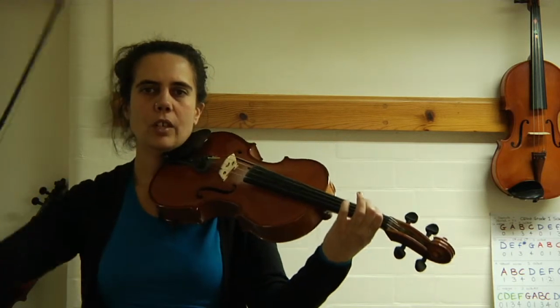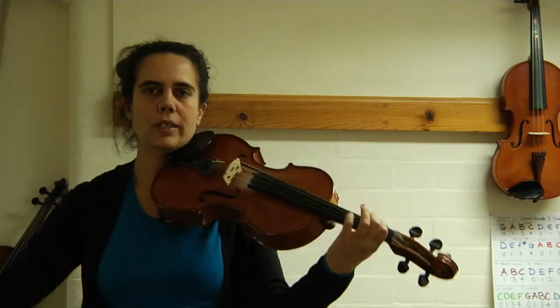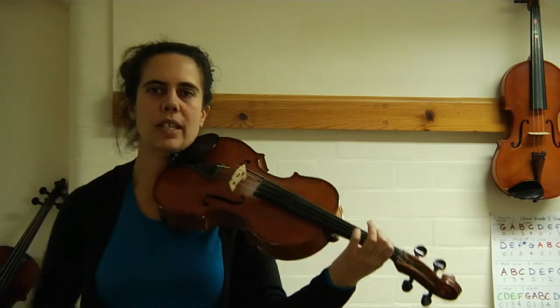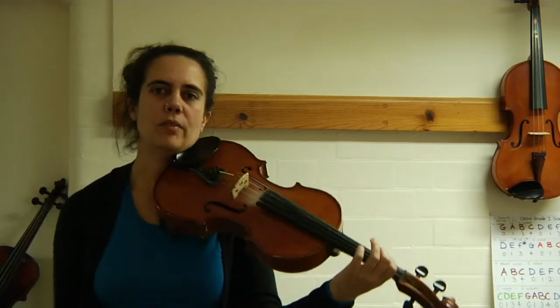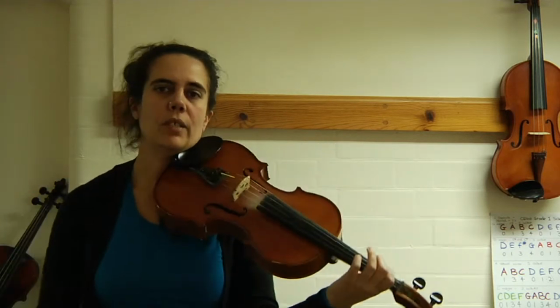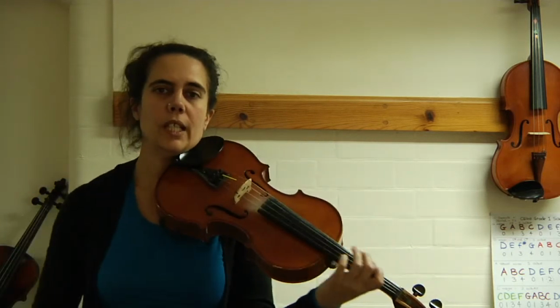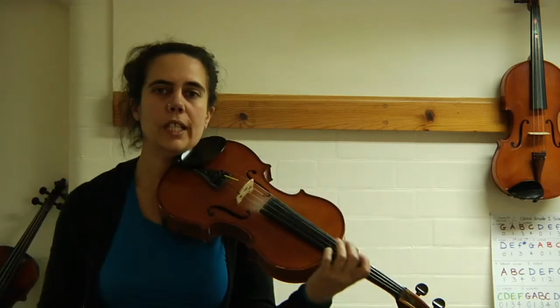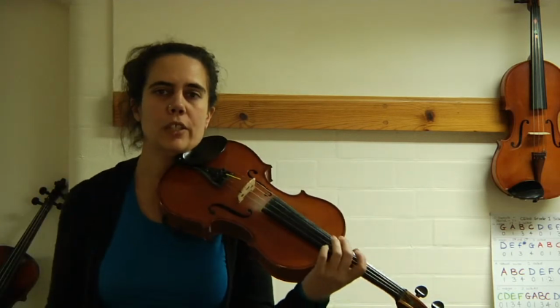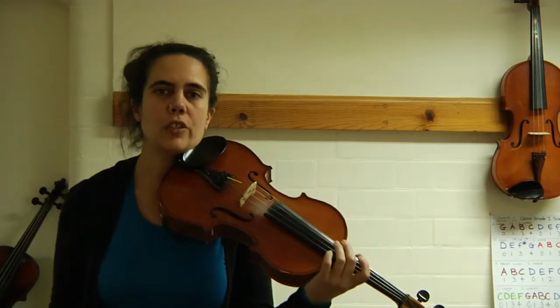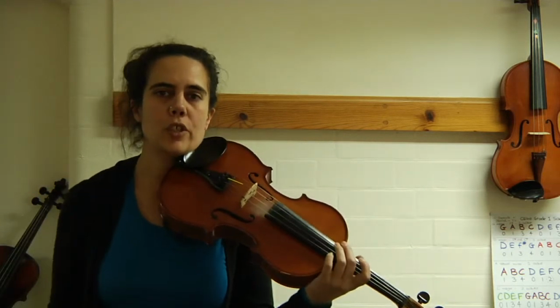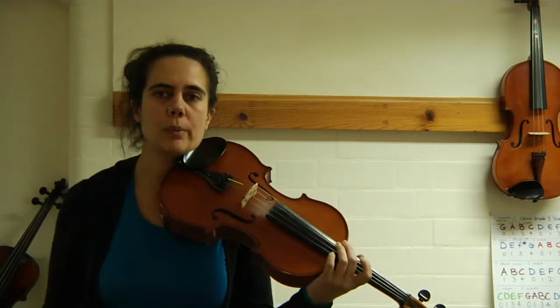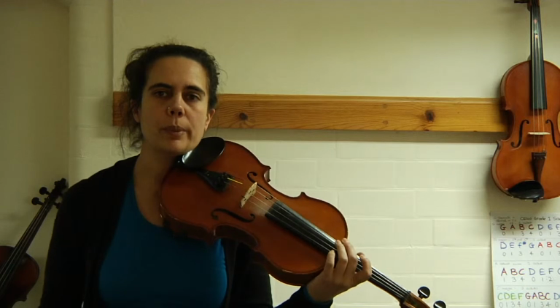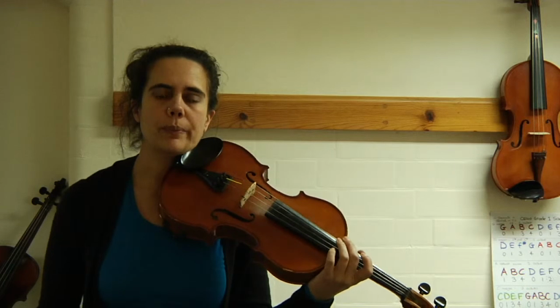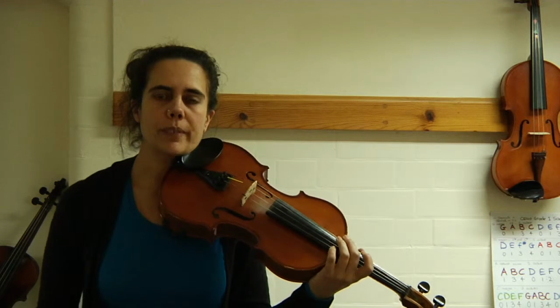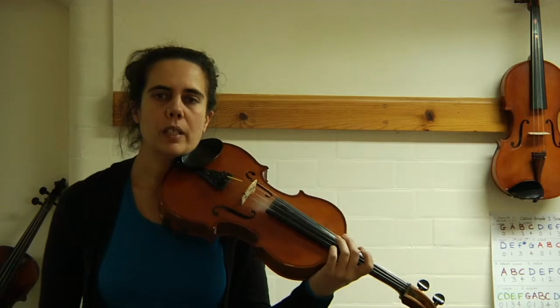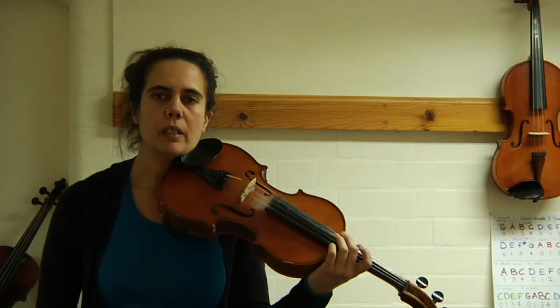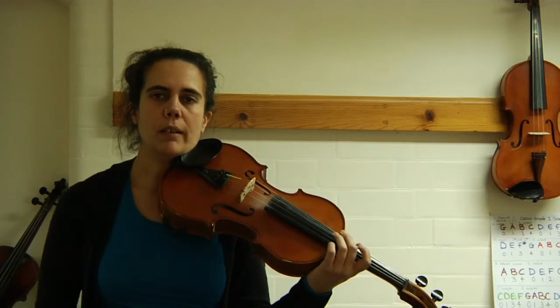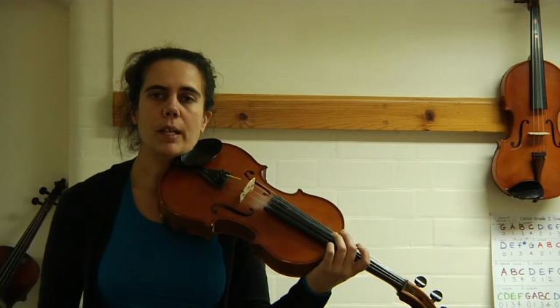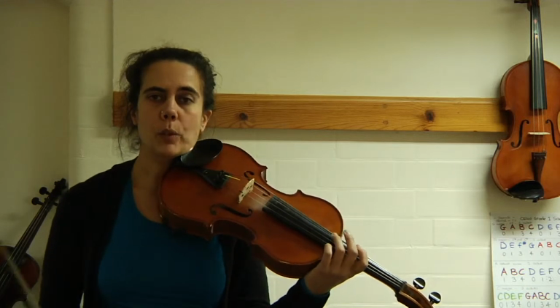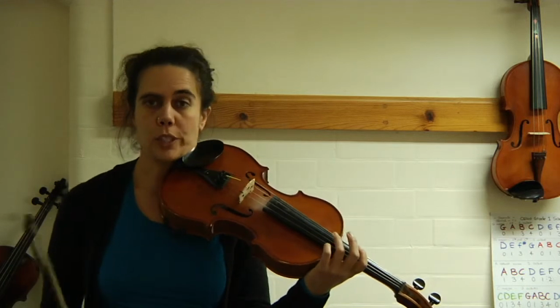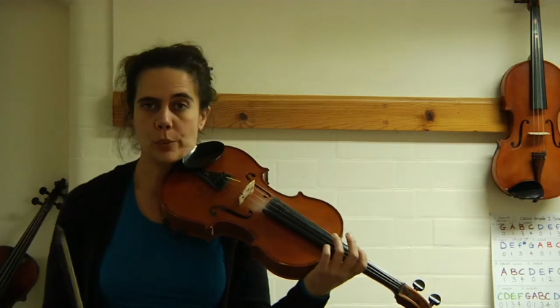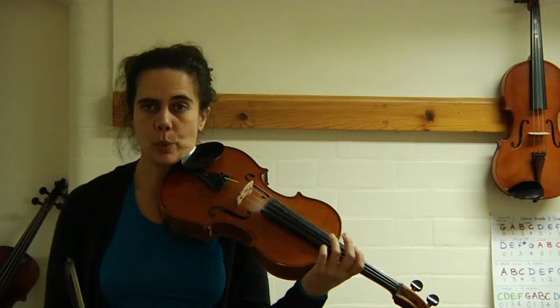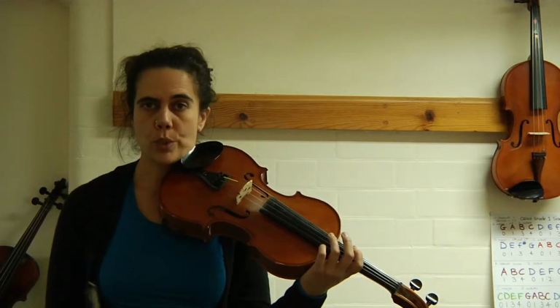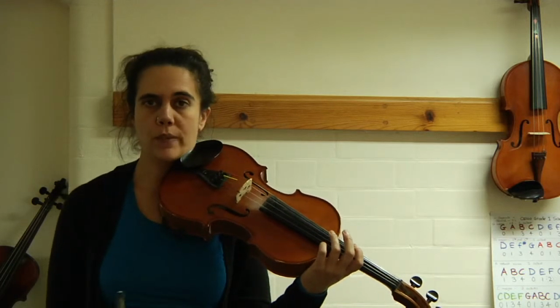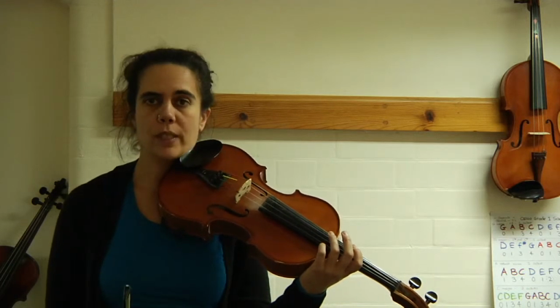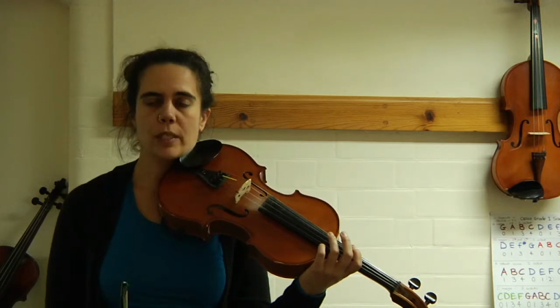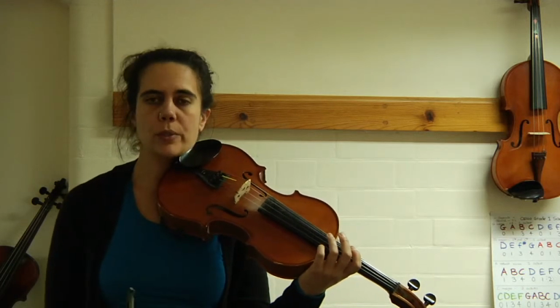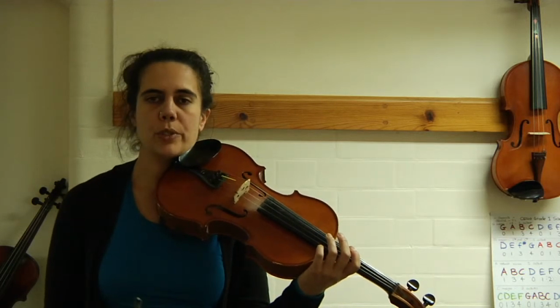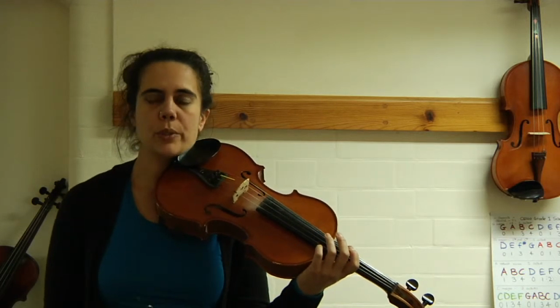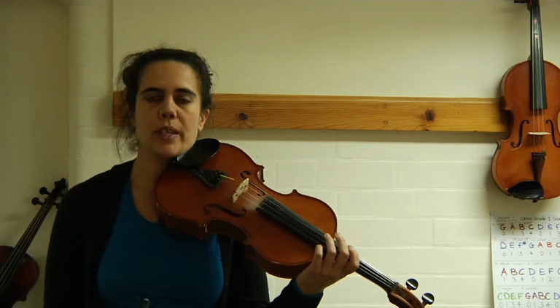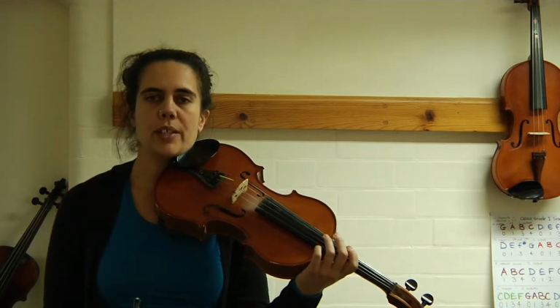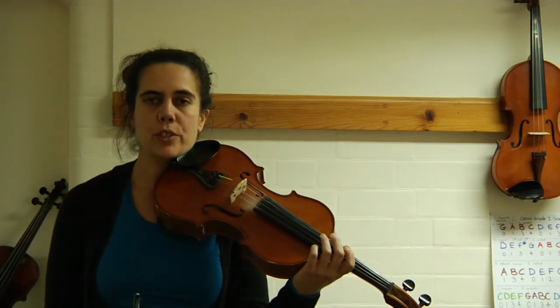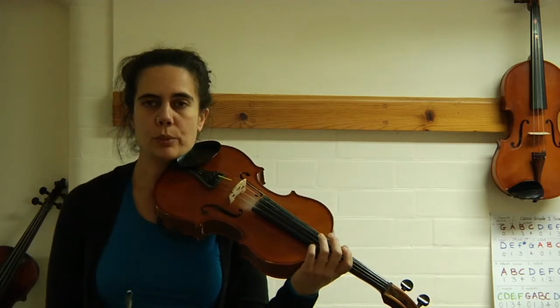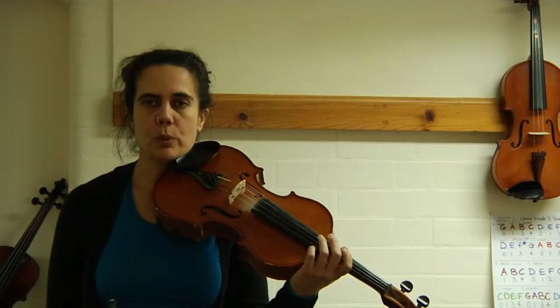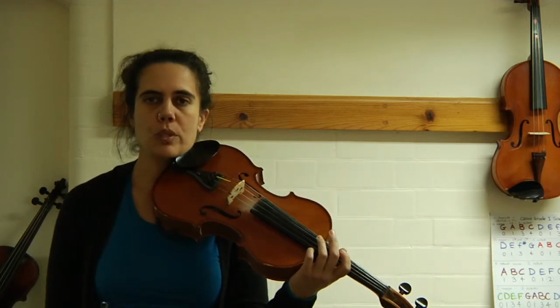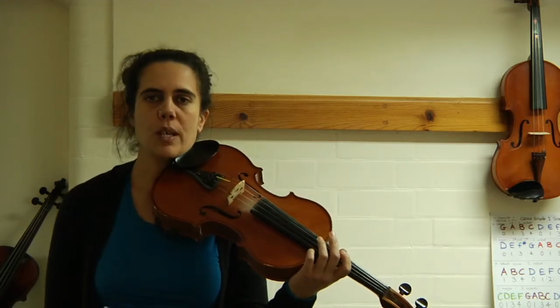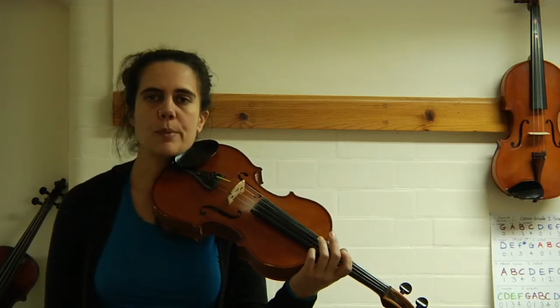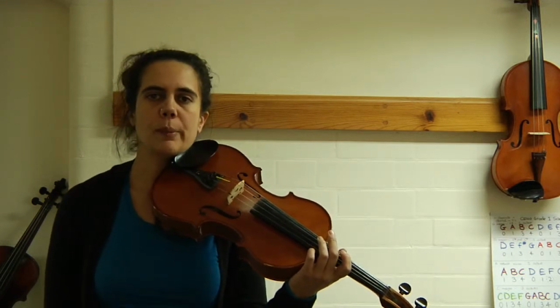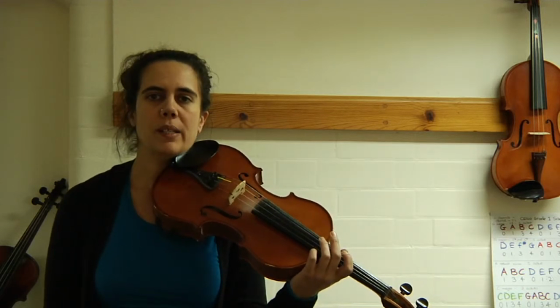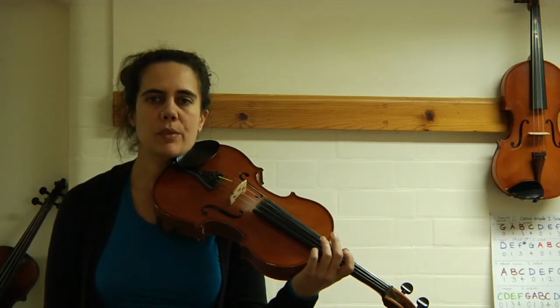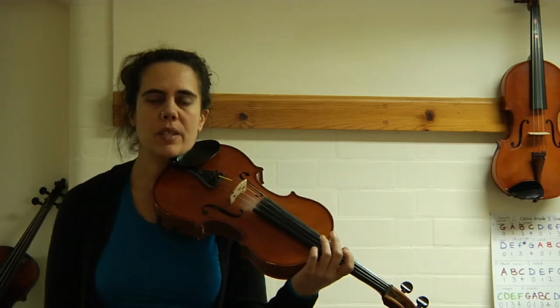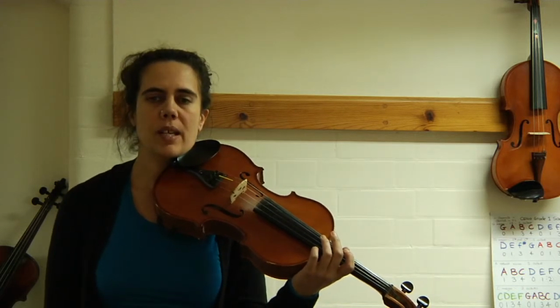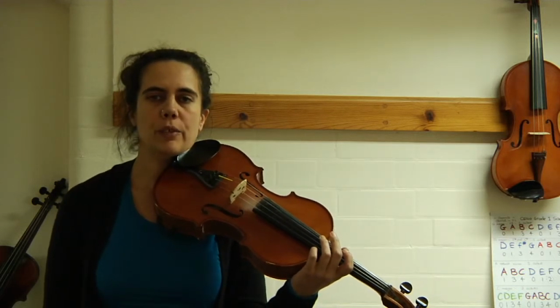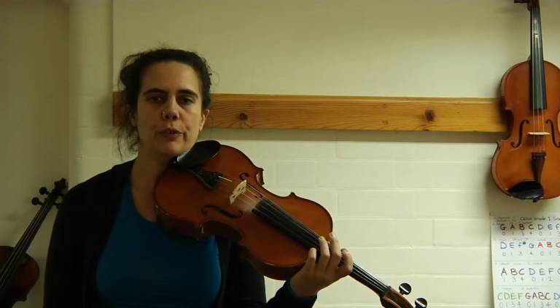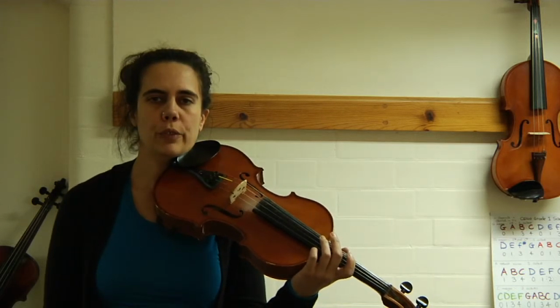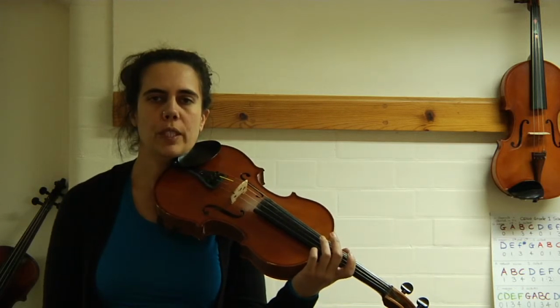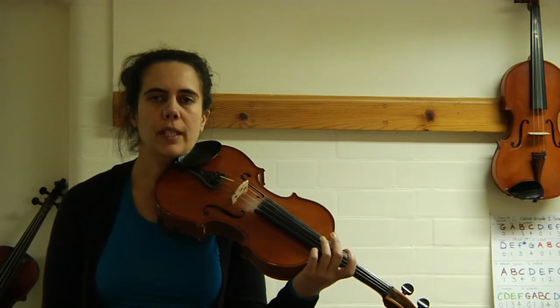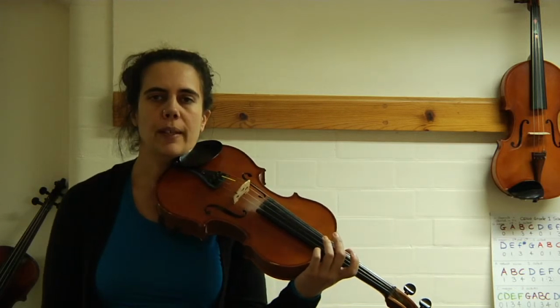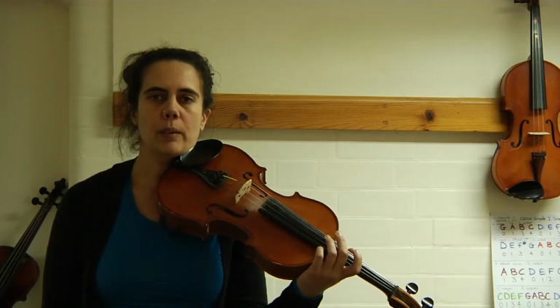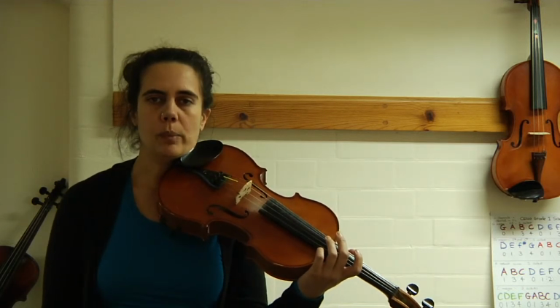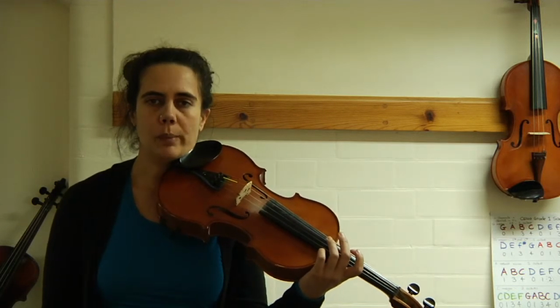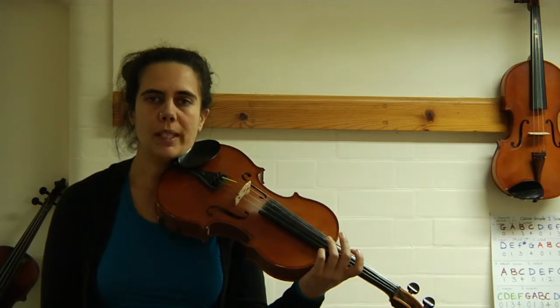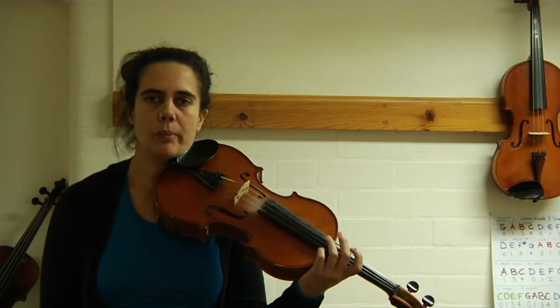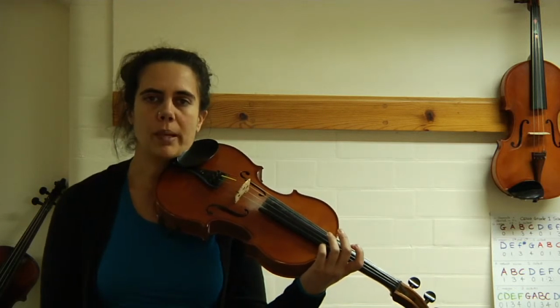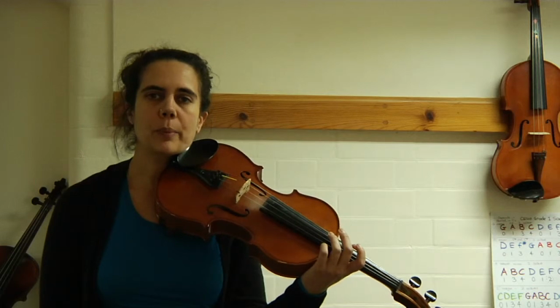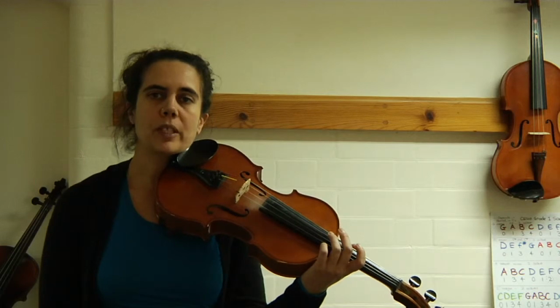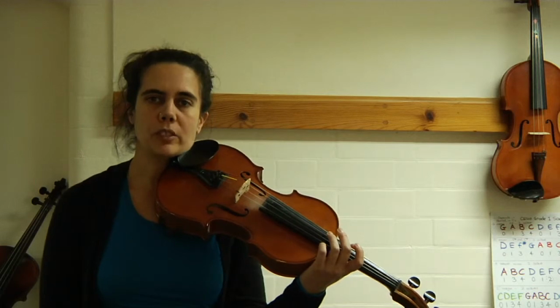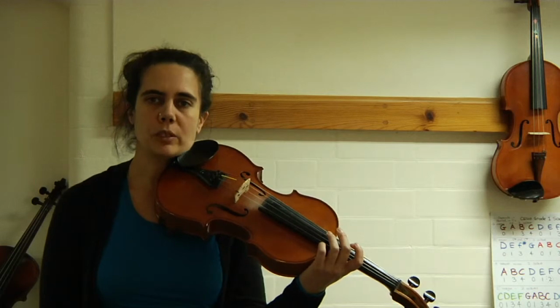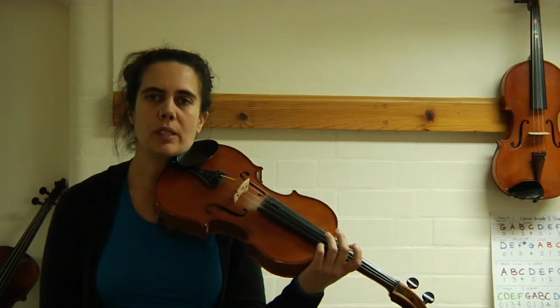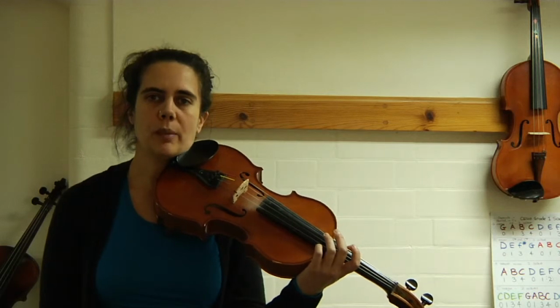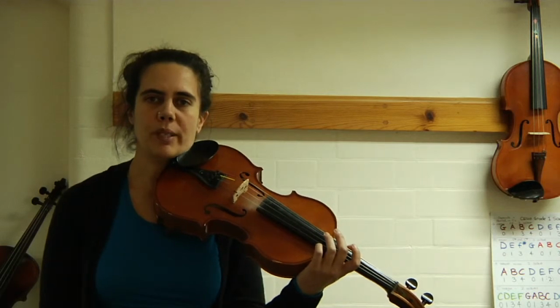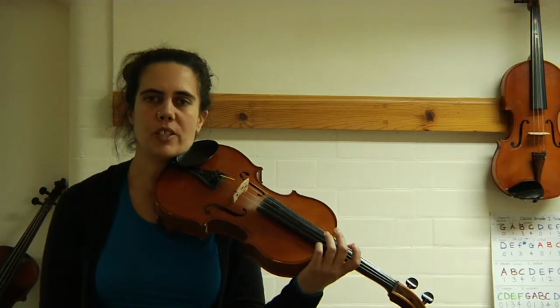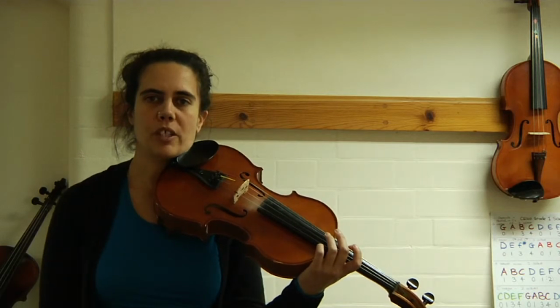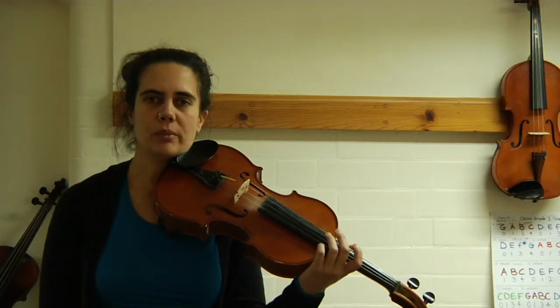Okay, really good job. I want you to pause the video and do that two more times by yourself. And then when we come back, we're going to do the arpeggio.